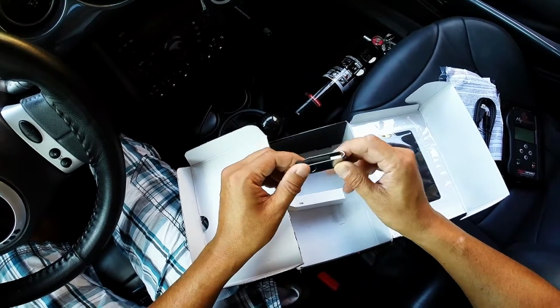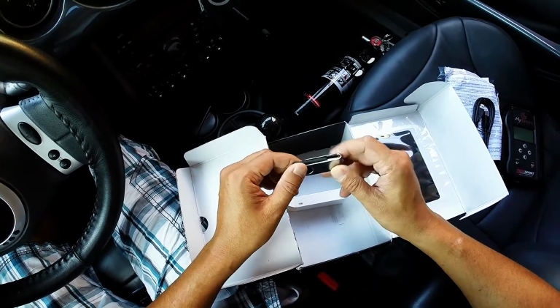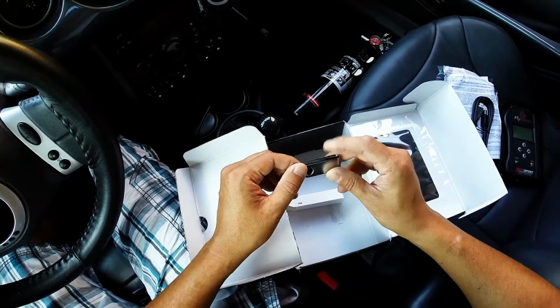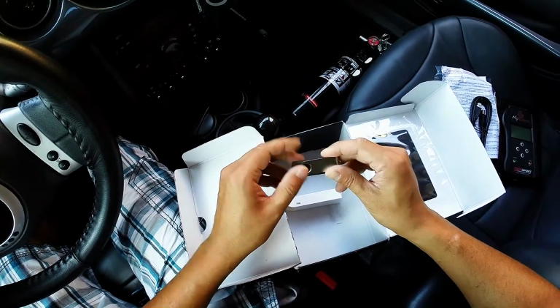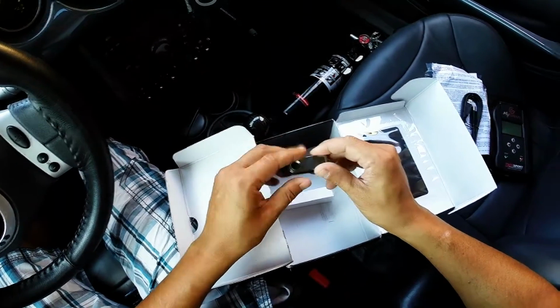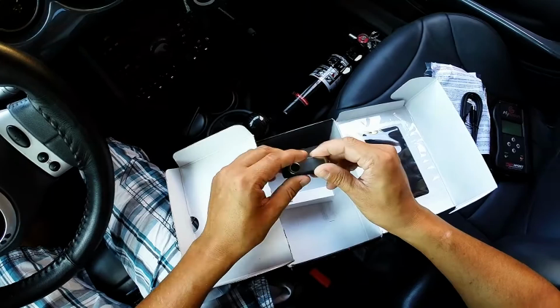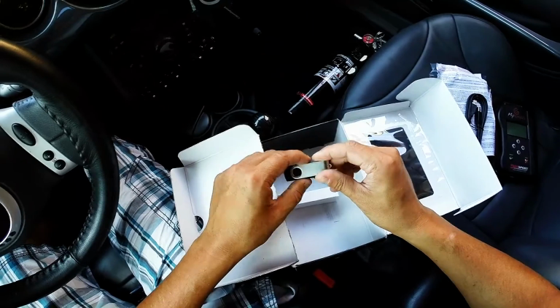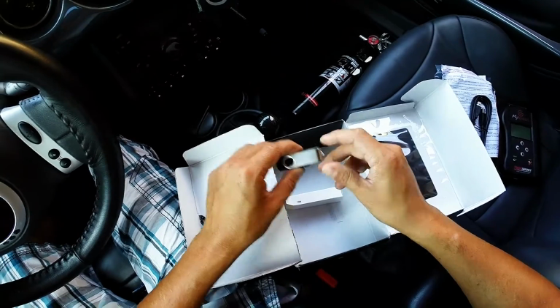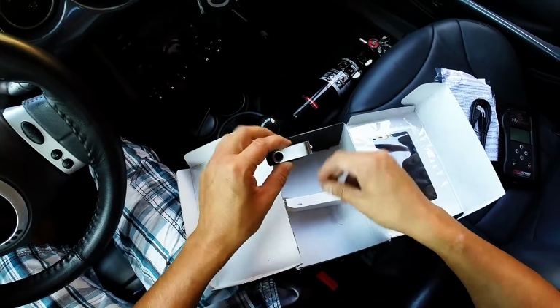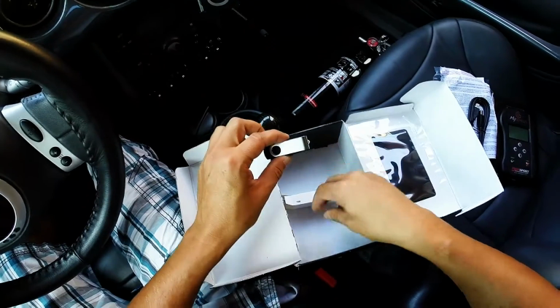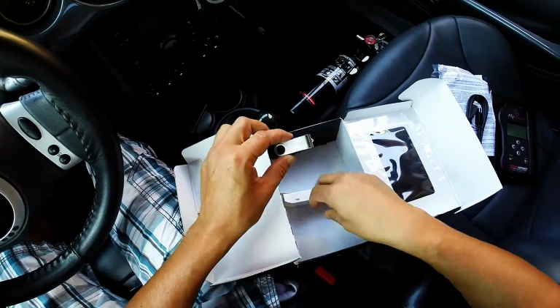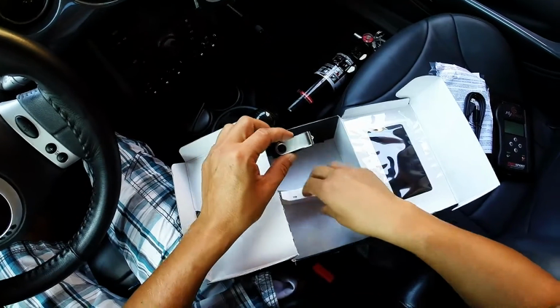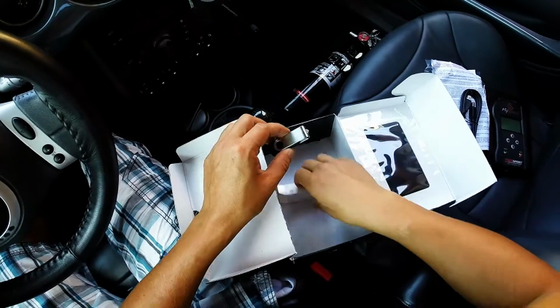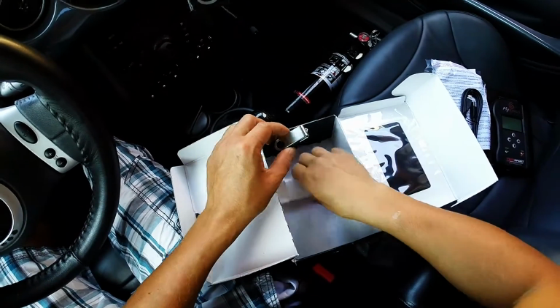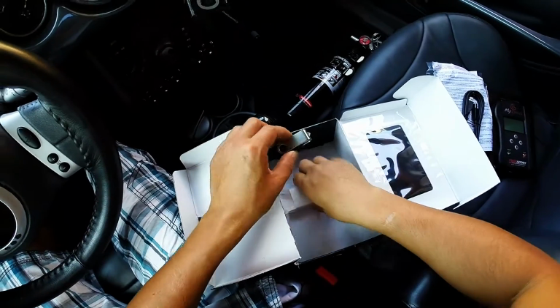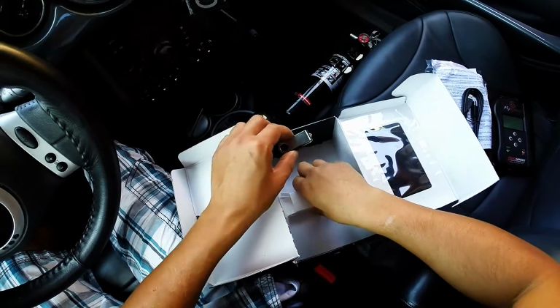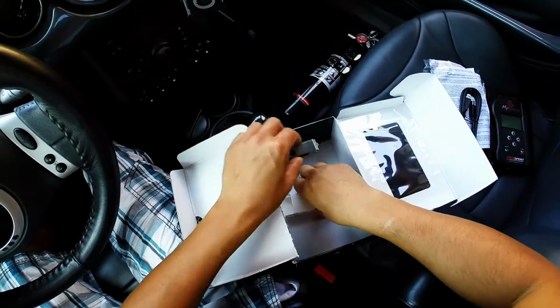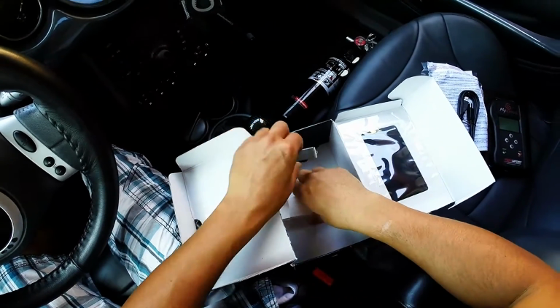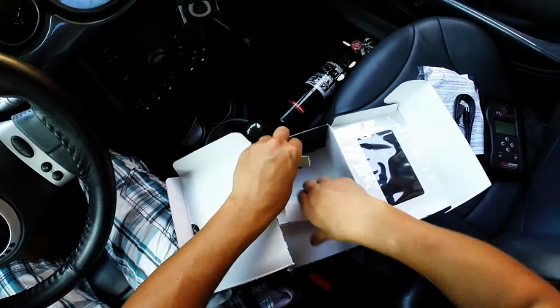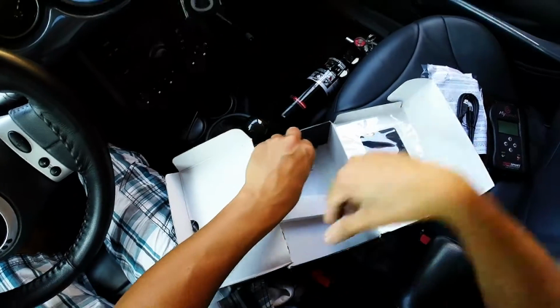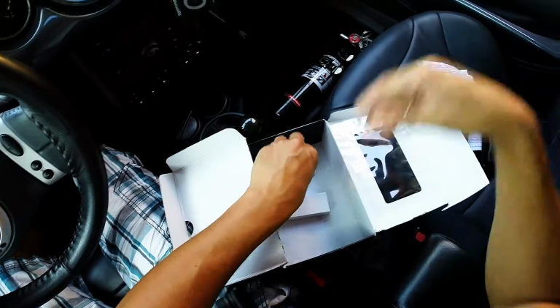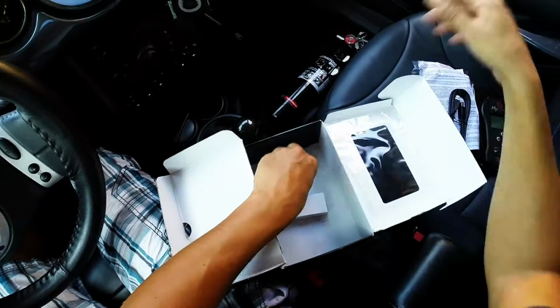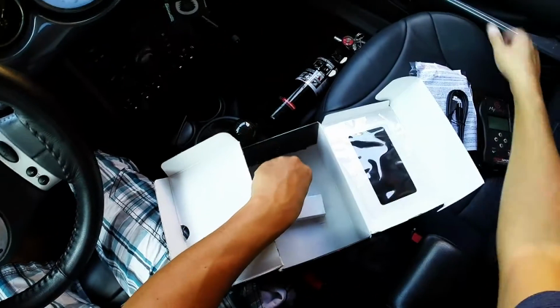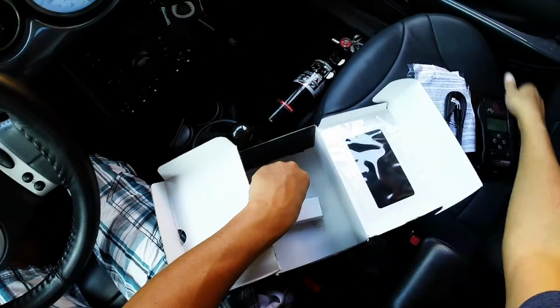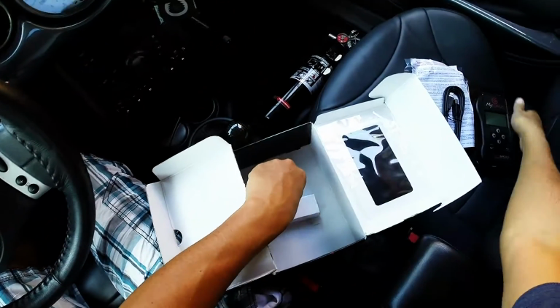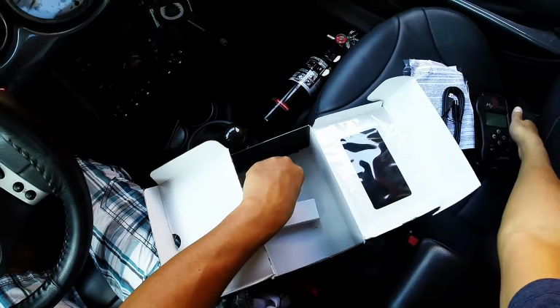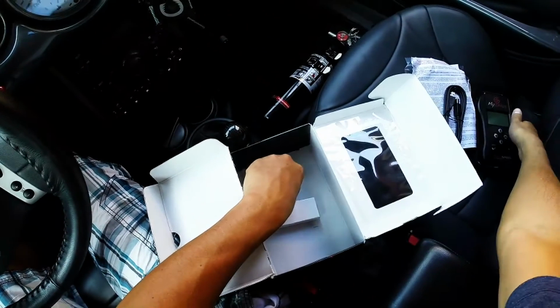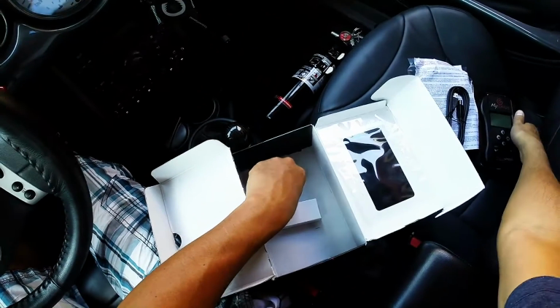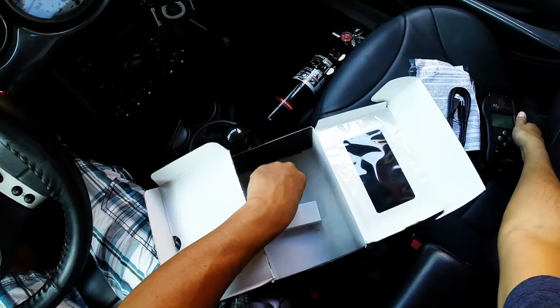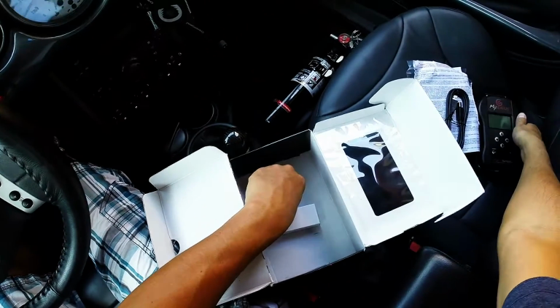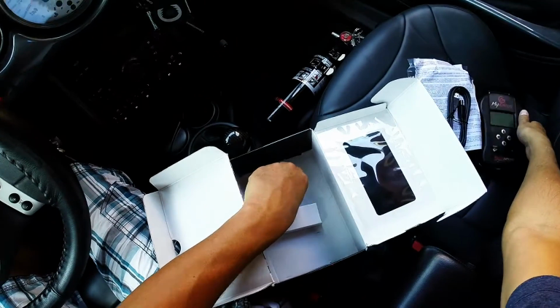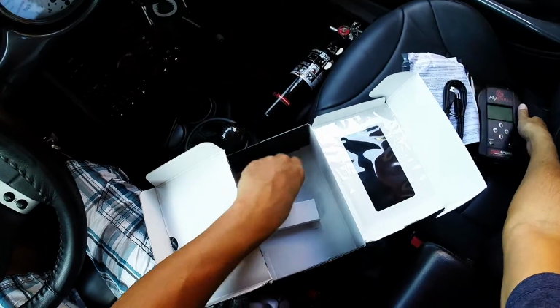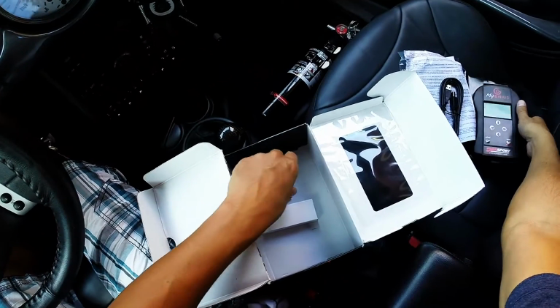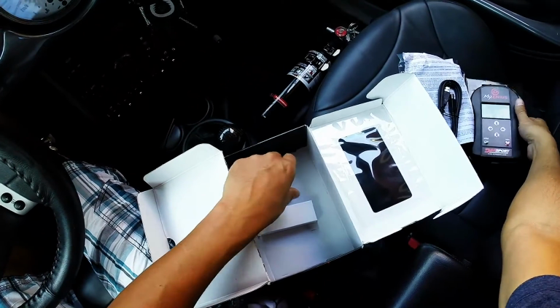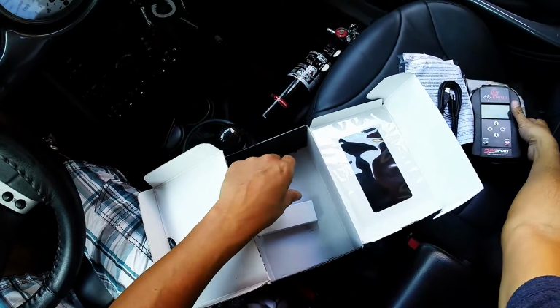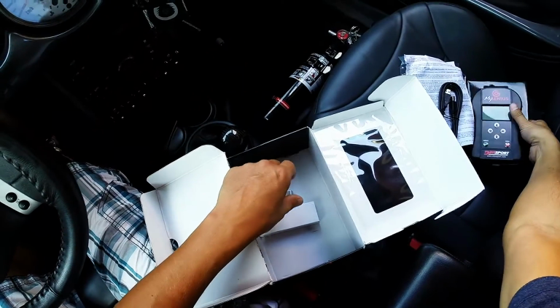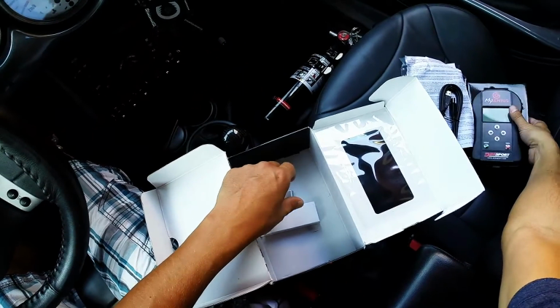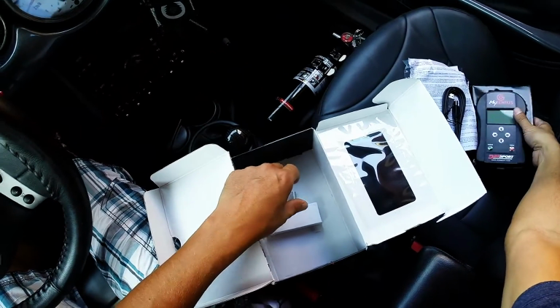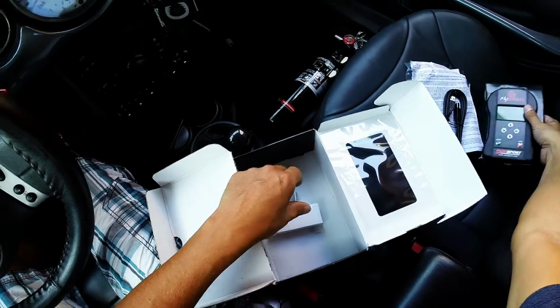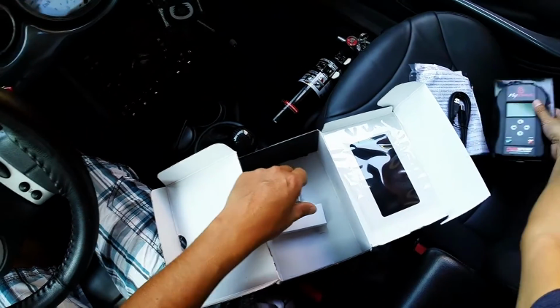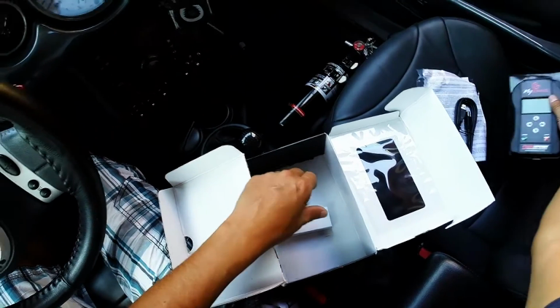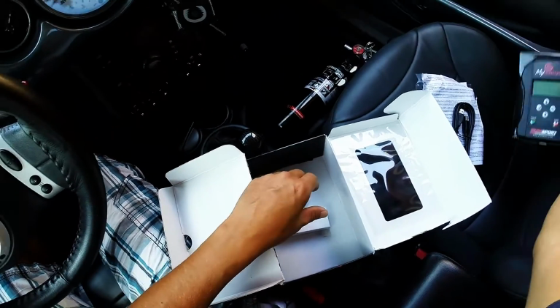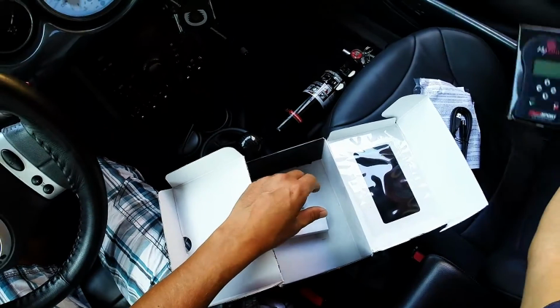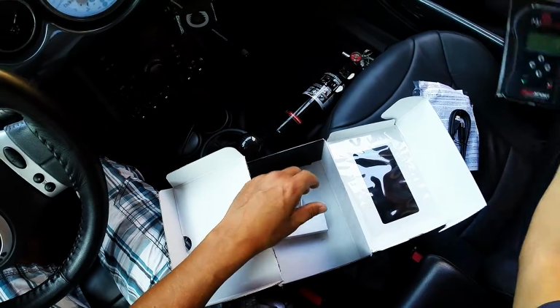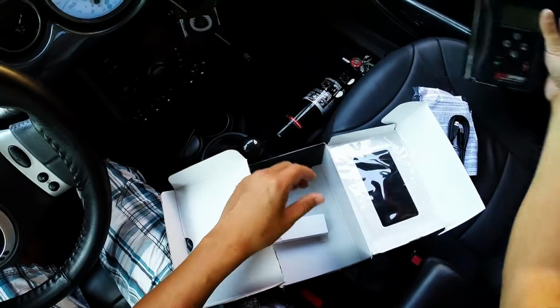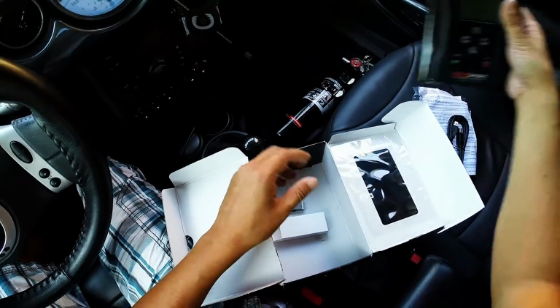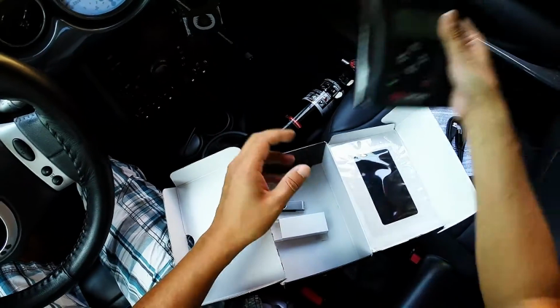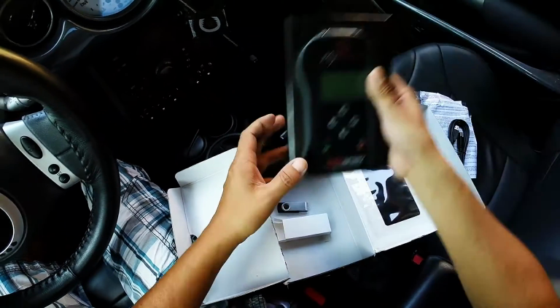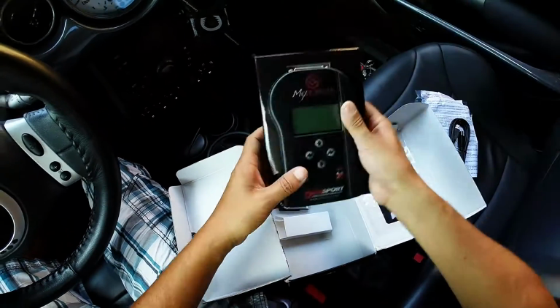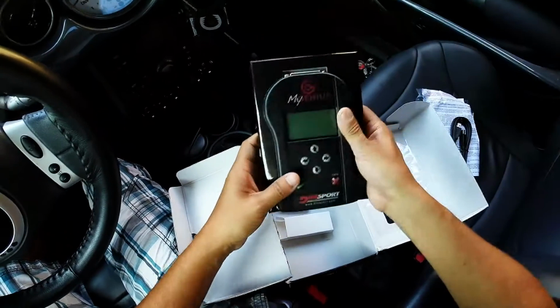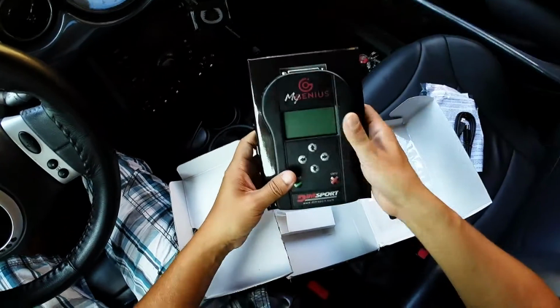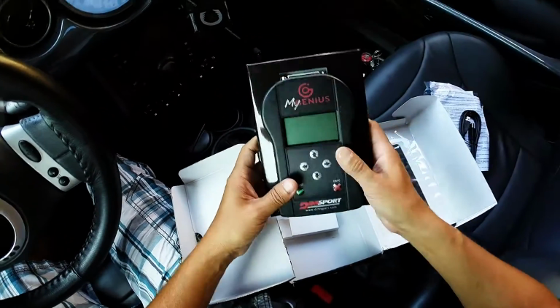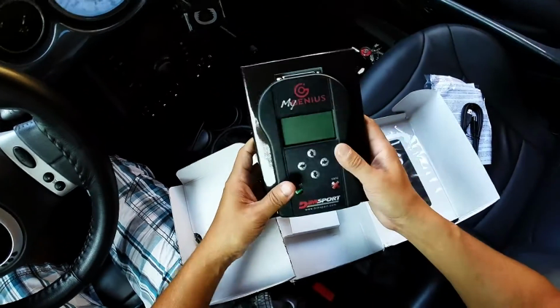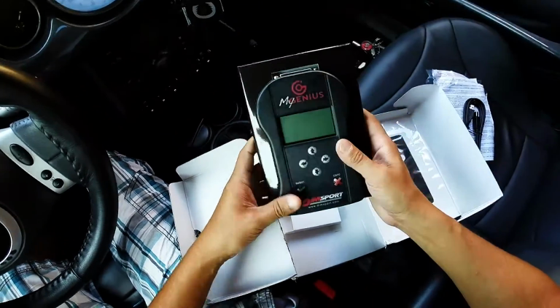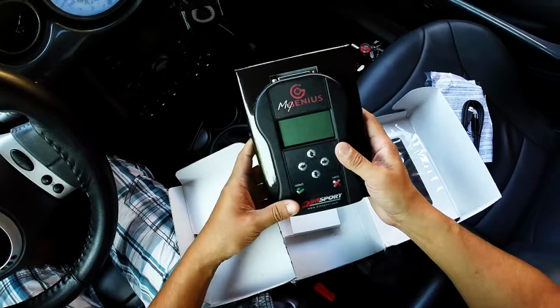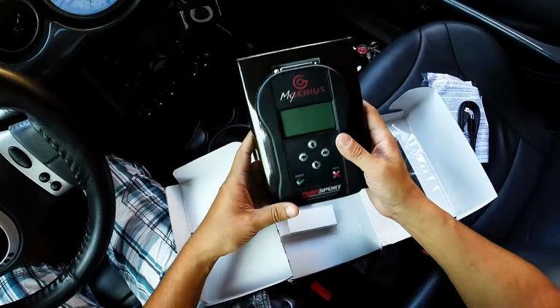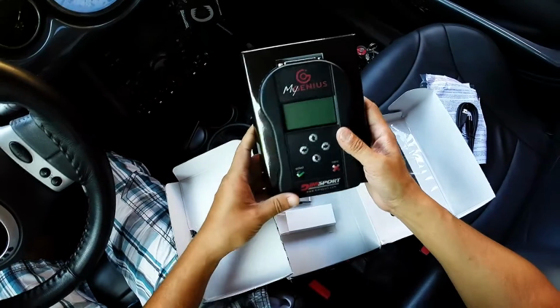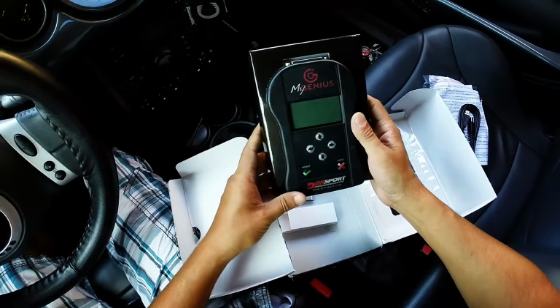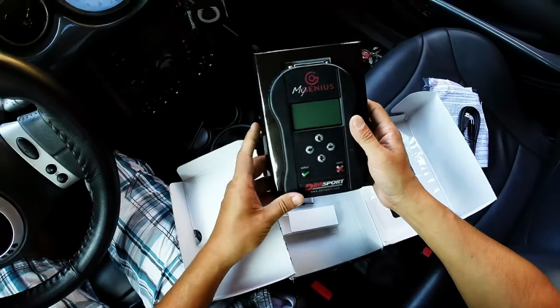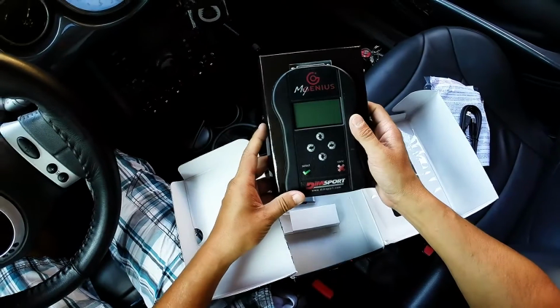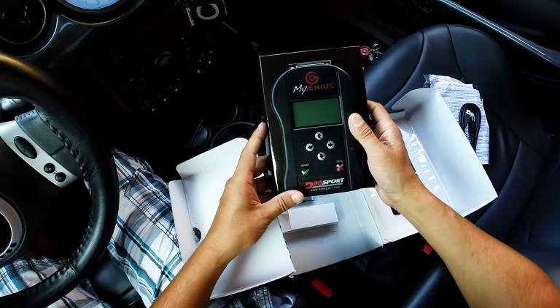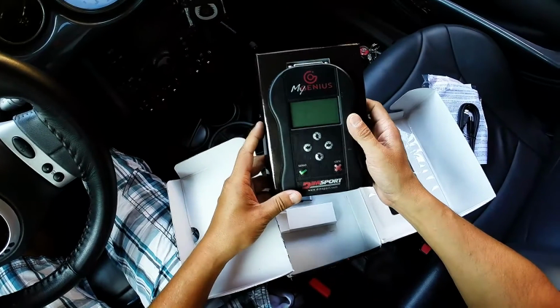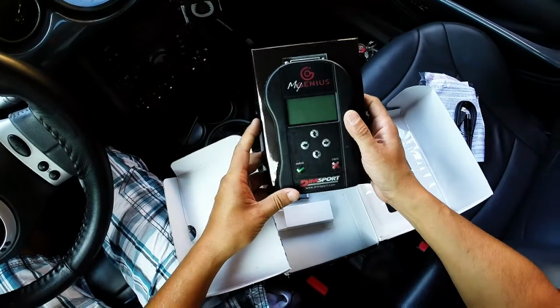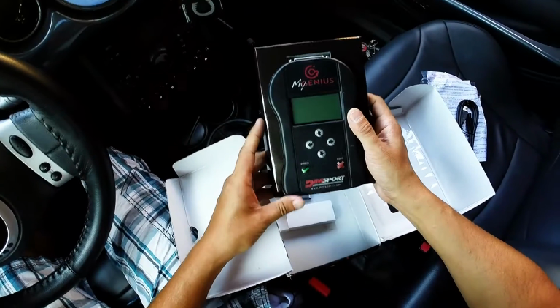I purchased this from Outmotoring.com and I'm going to be using it with RMW to do a remote tune for my Mini Cooper R53.